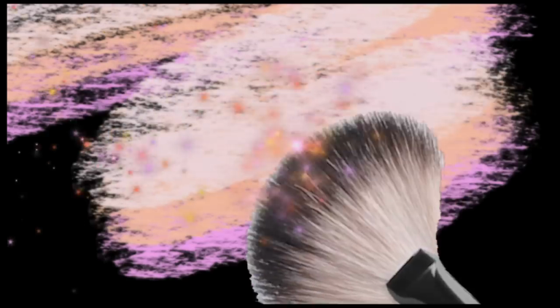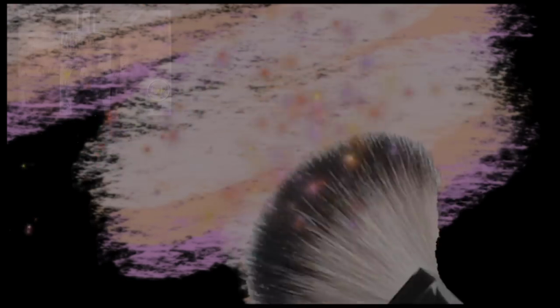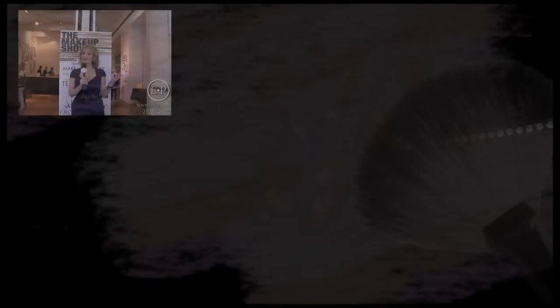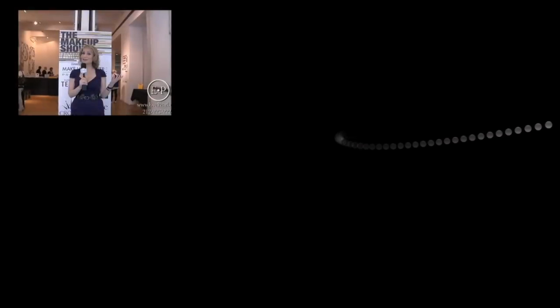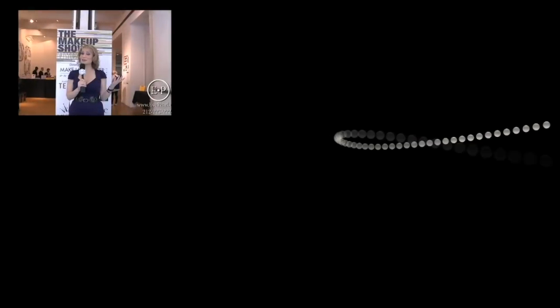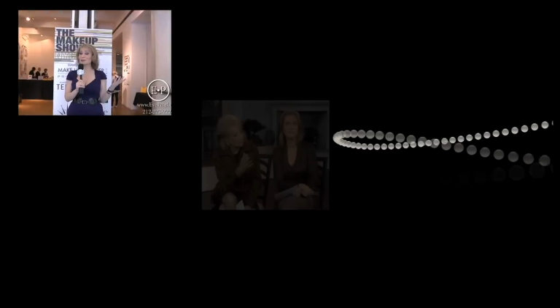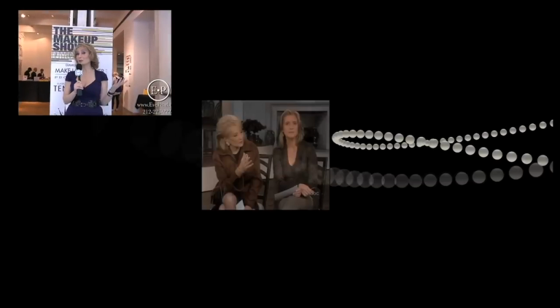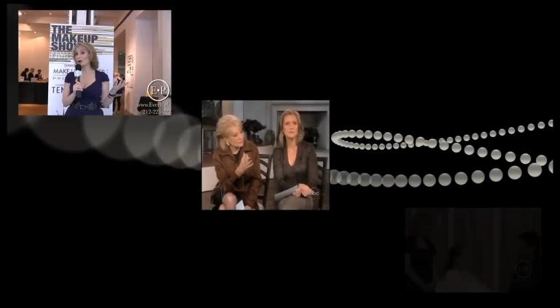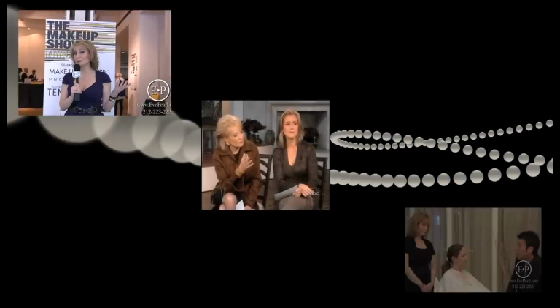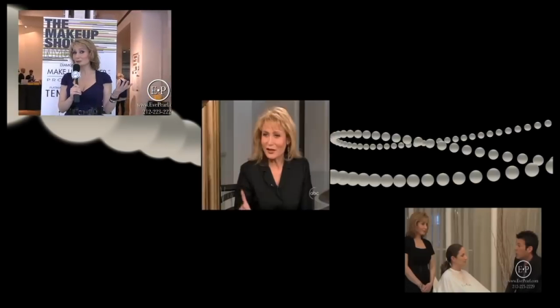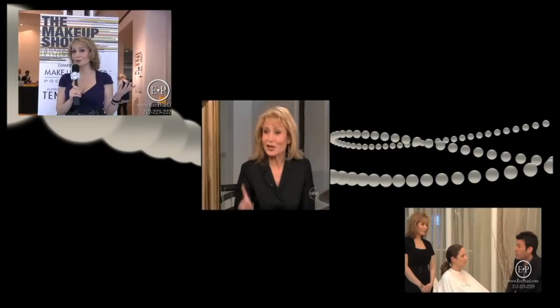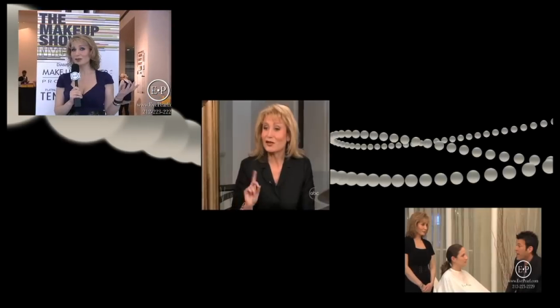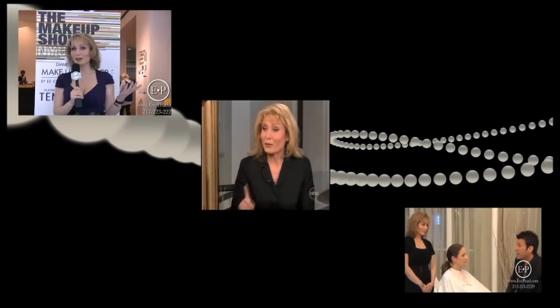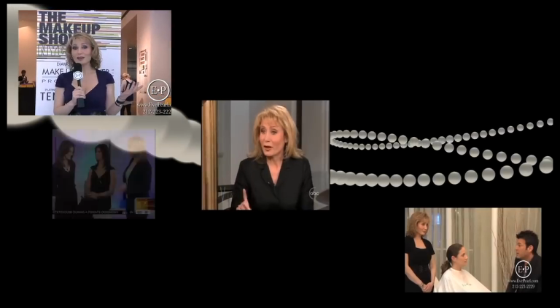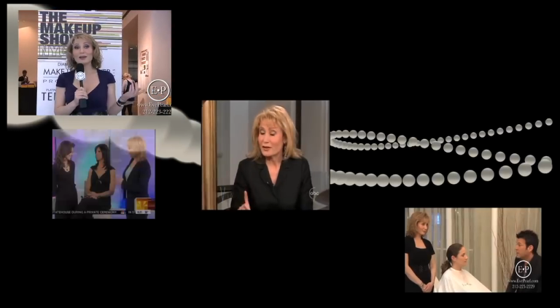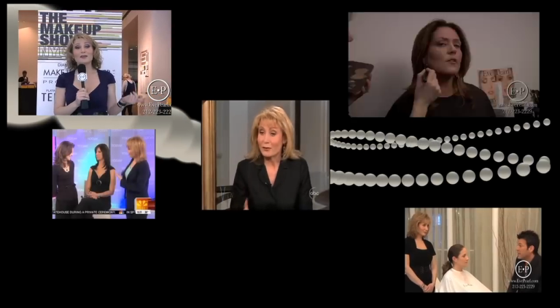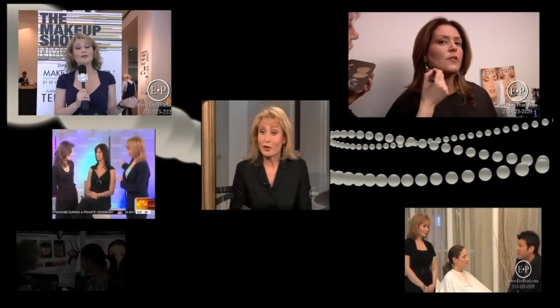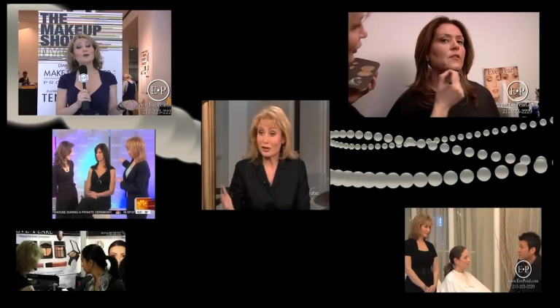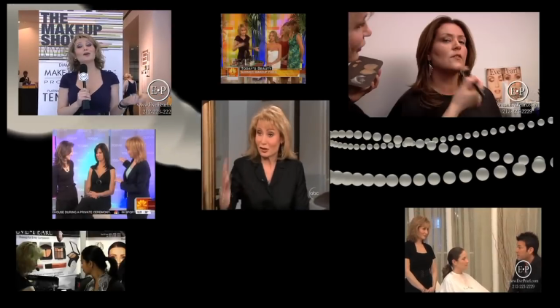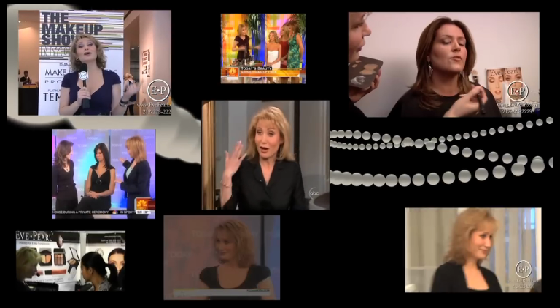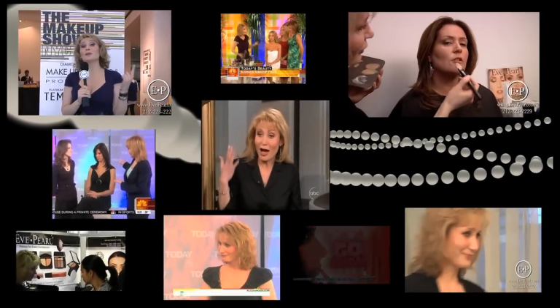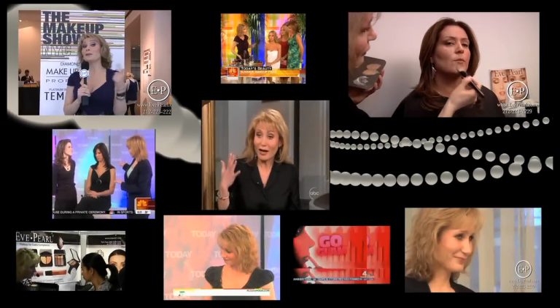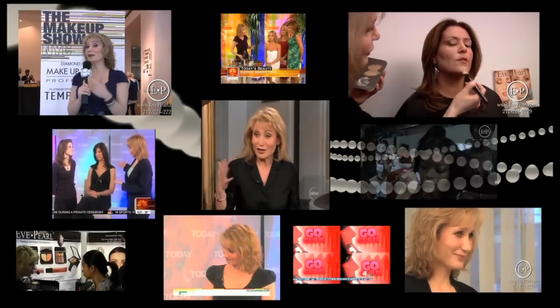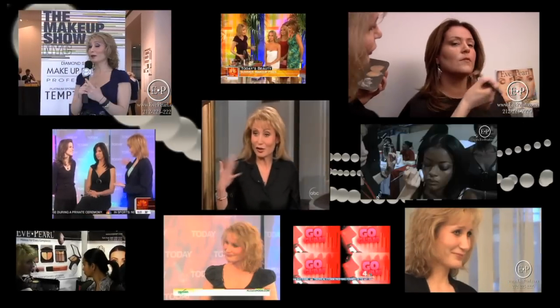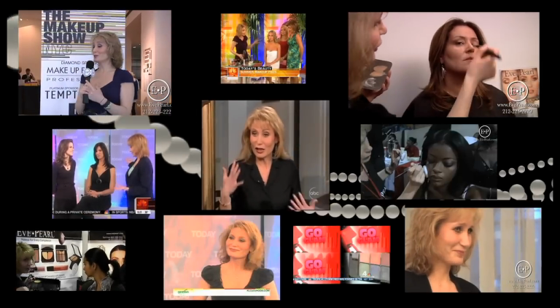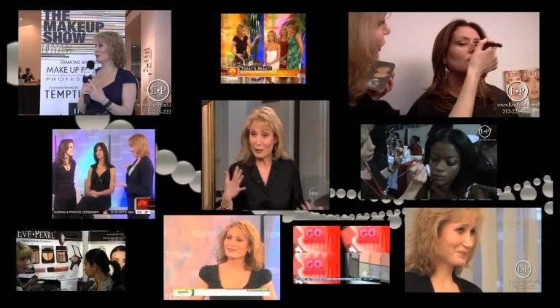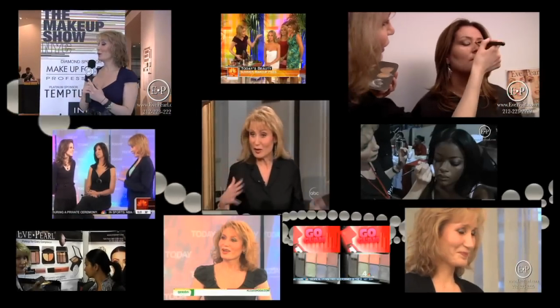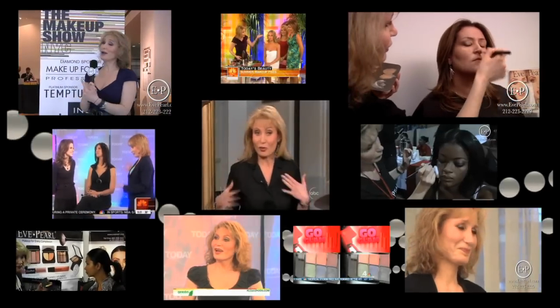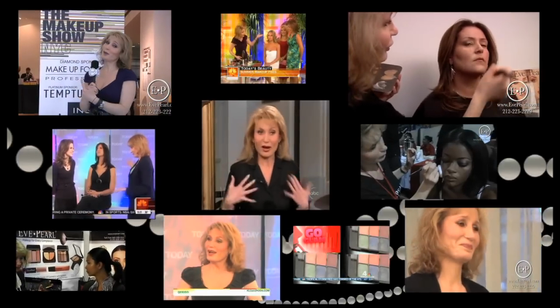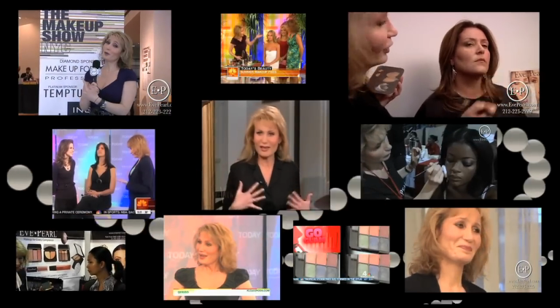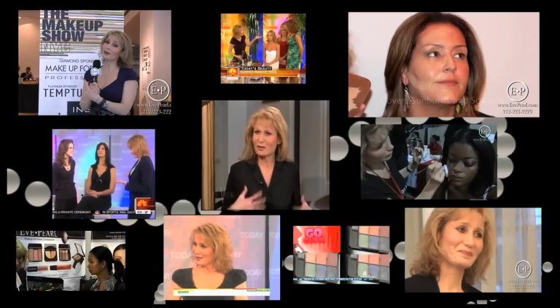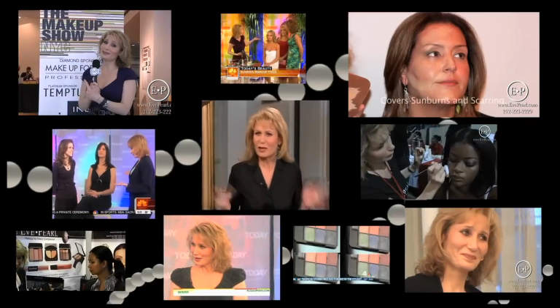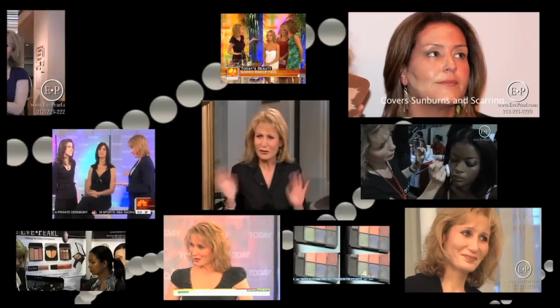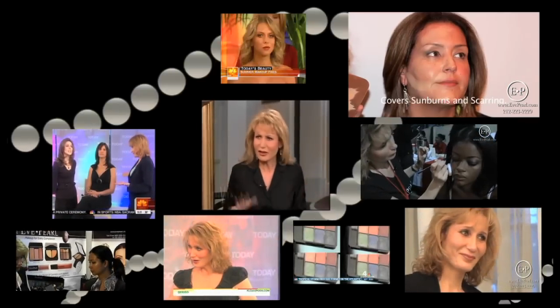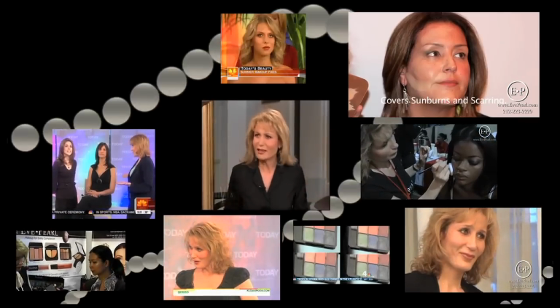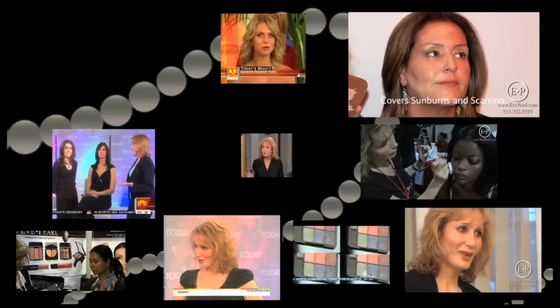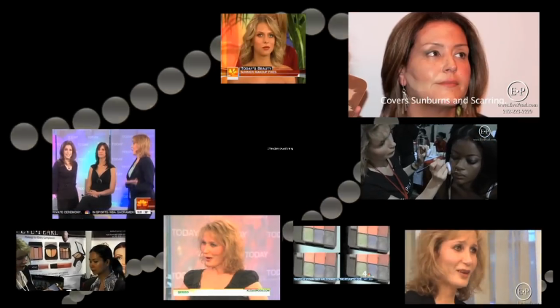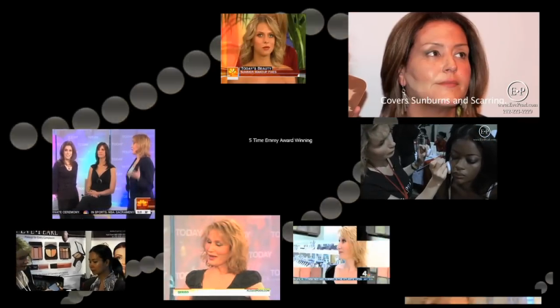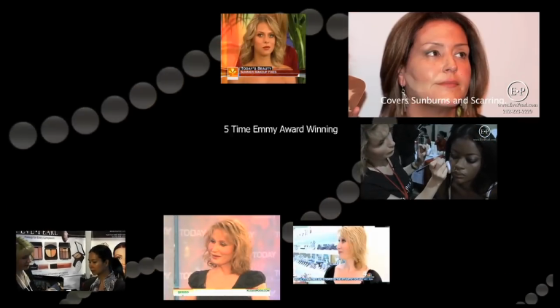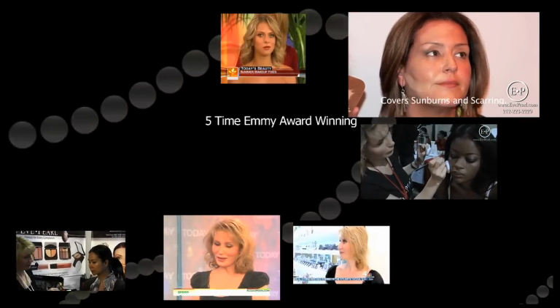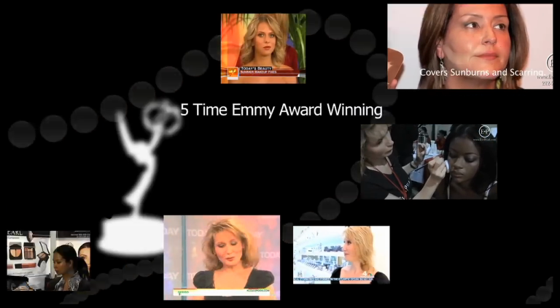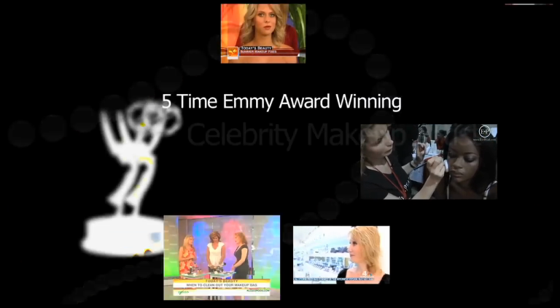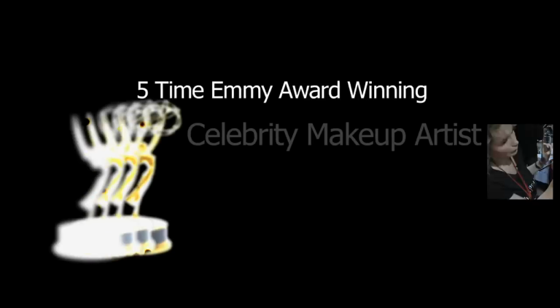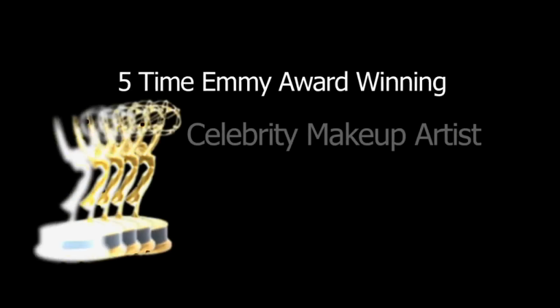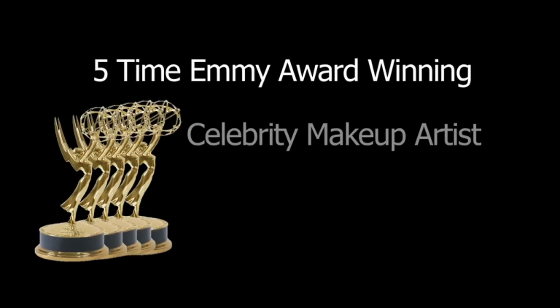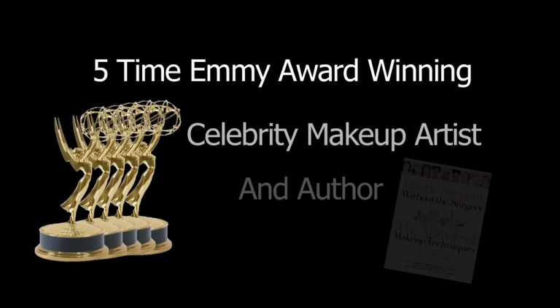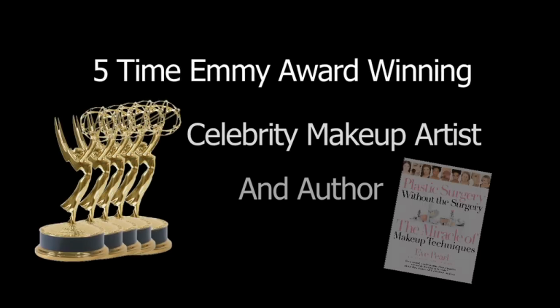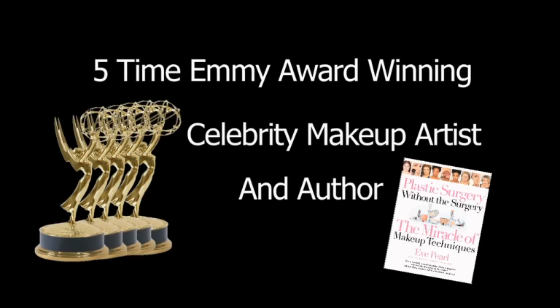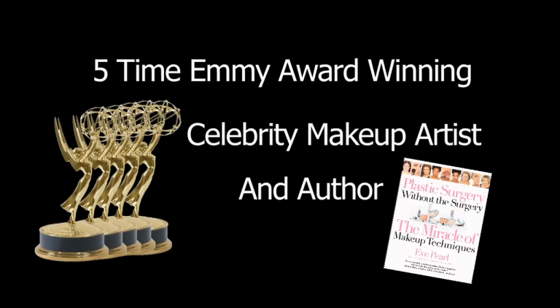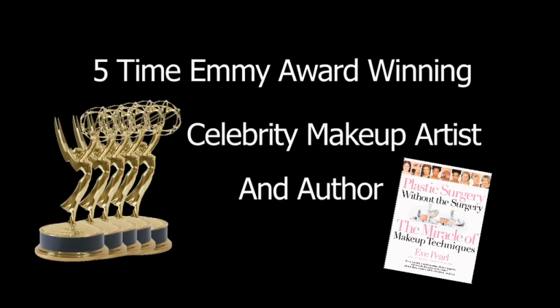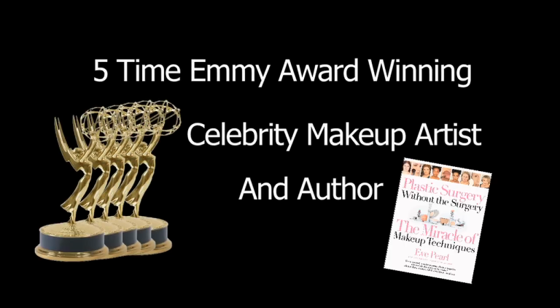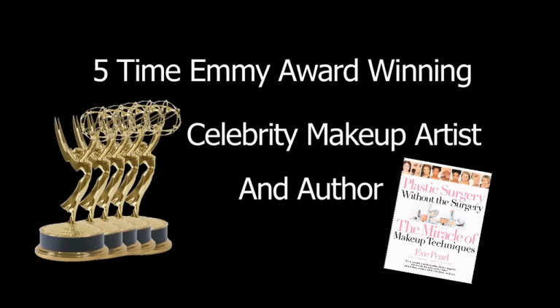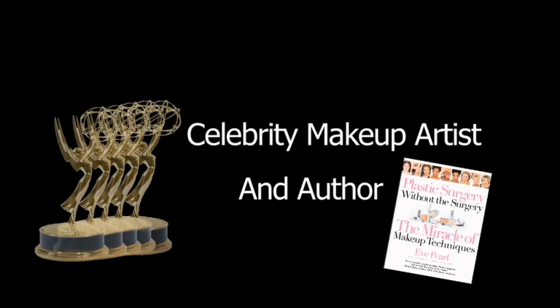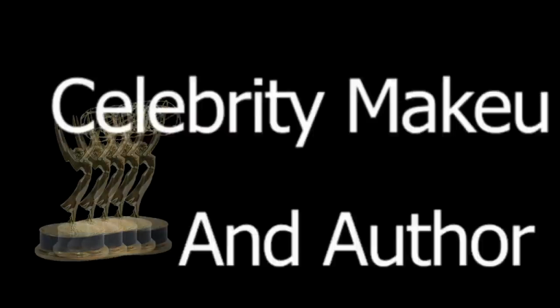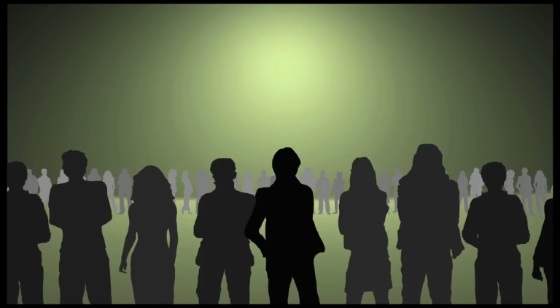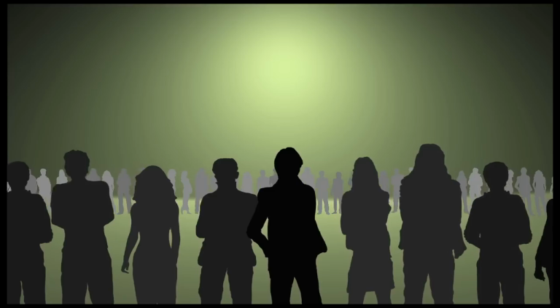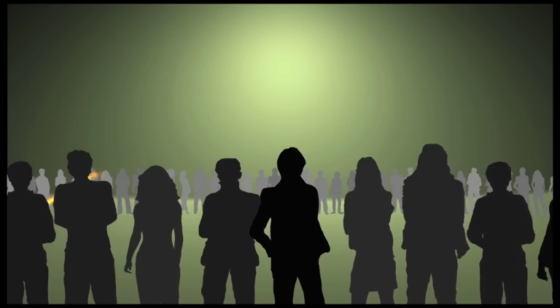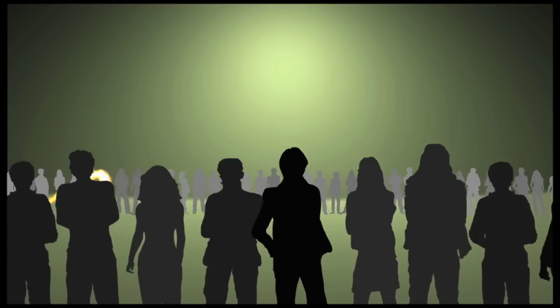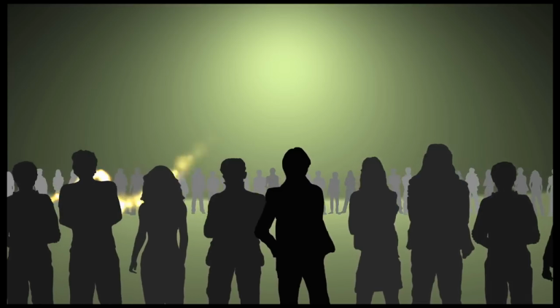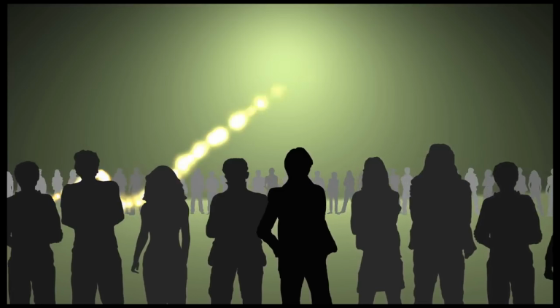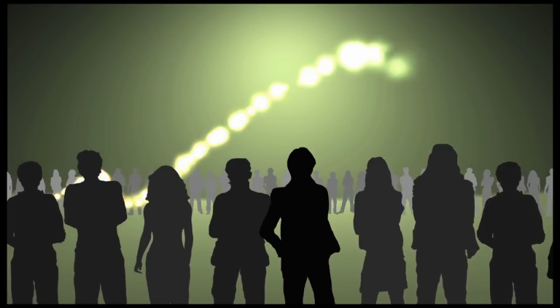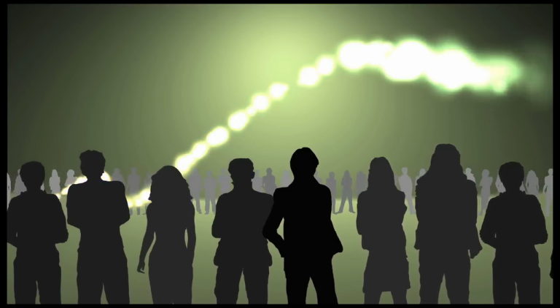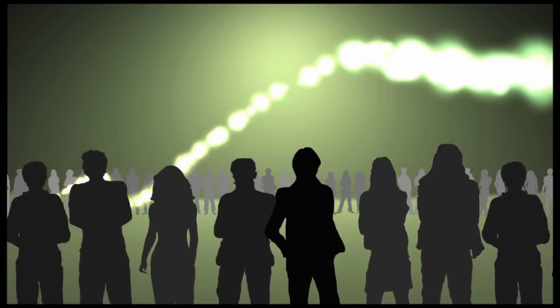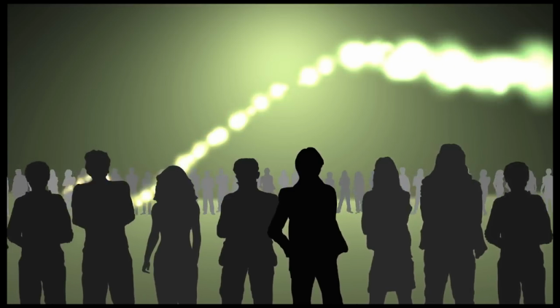She has this way of making you feel beautiful about yourself. I want every woman to not only look good, I want her to feel good. Makeup is like magic.